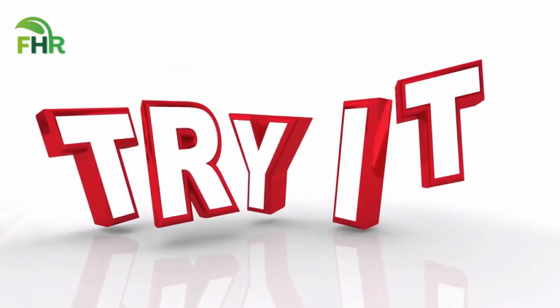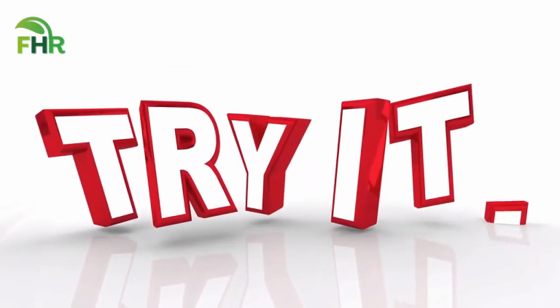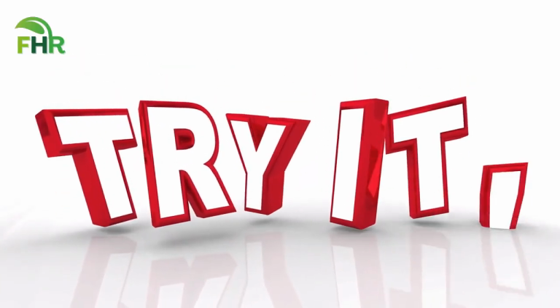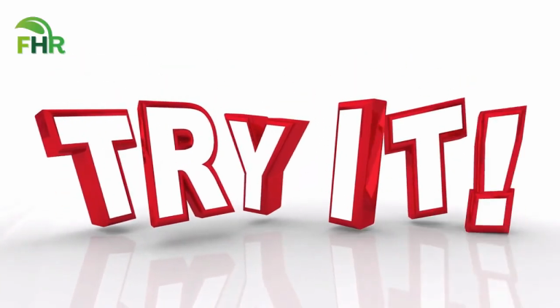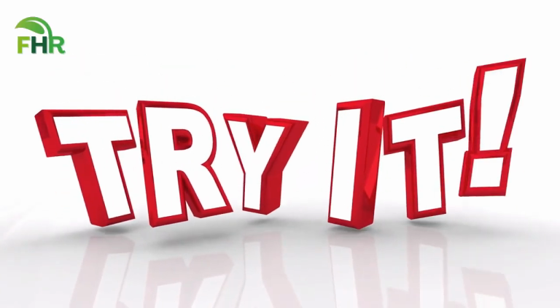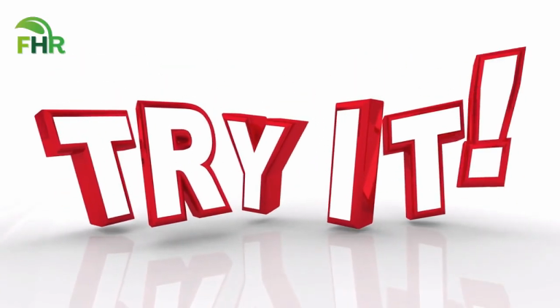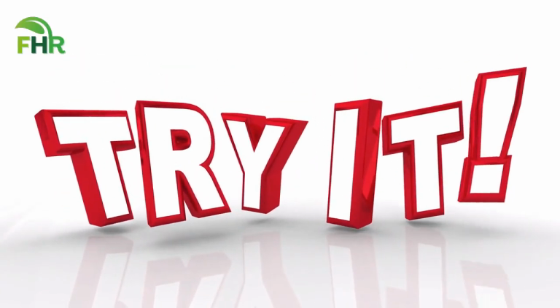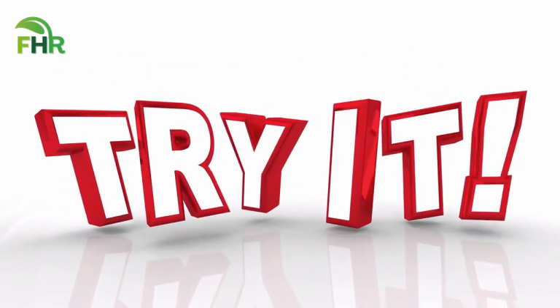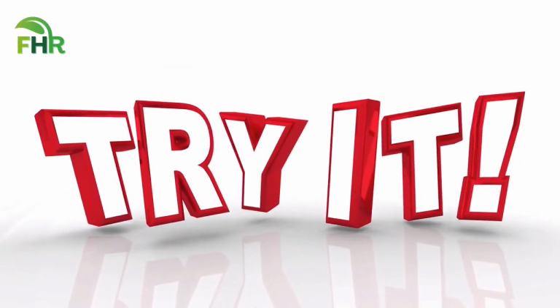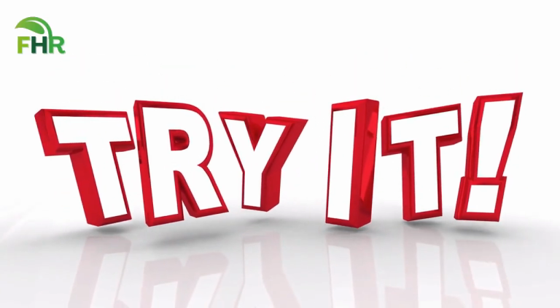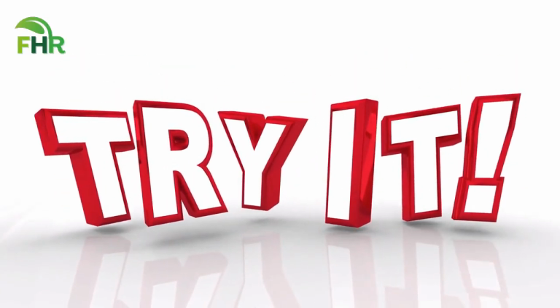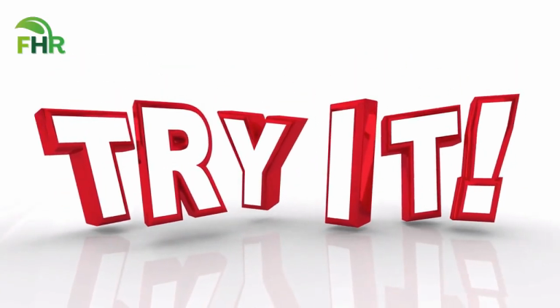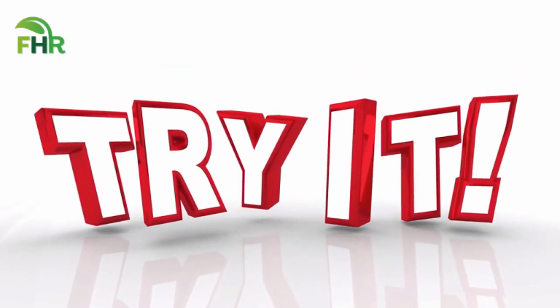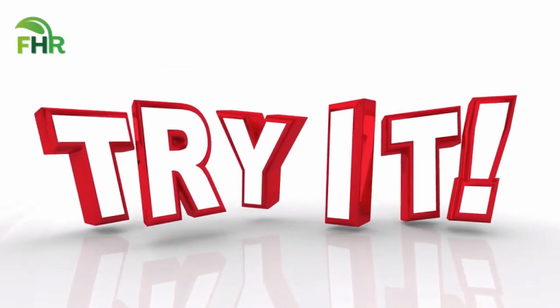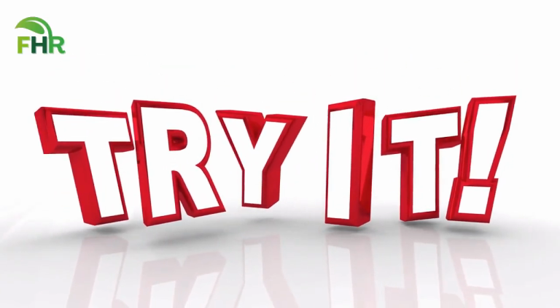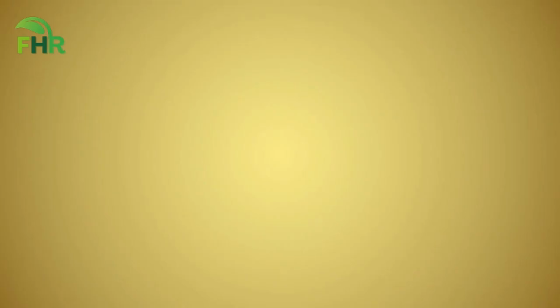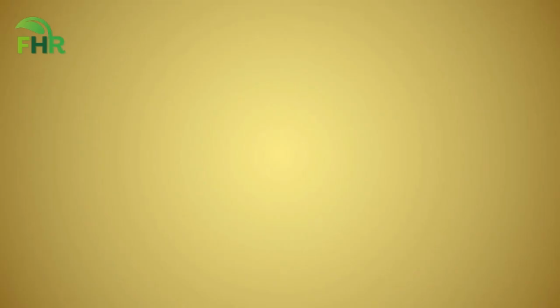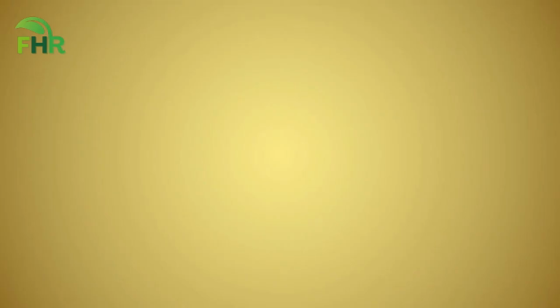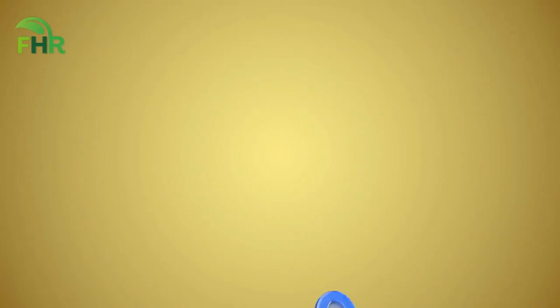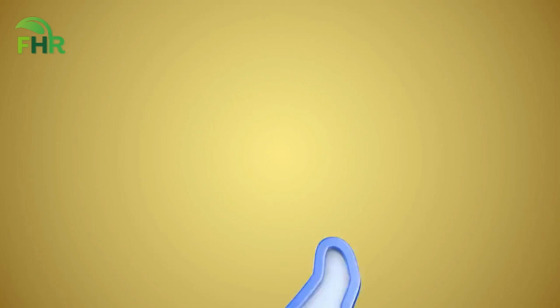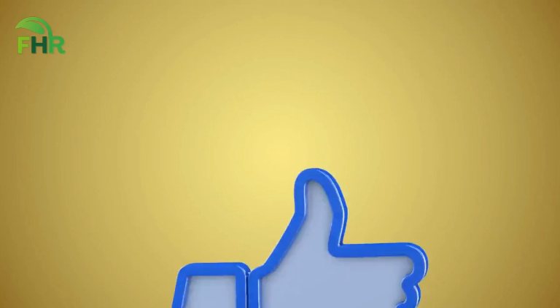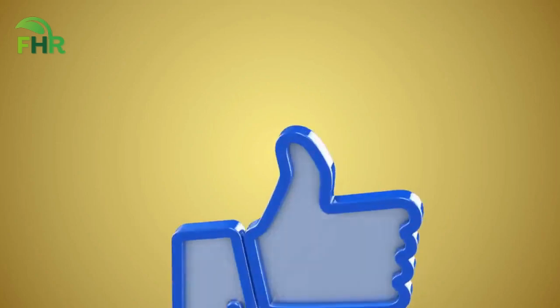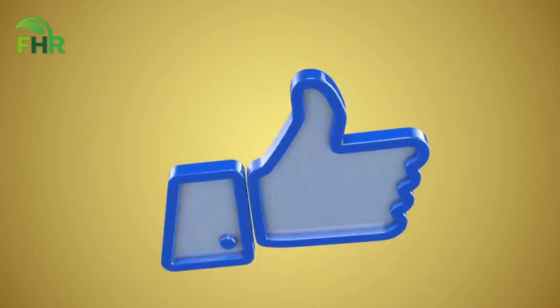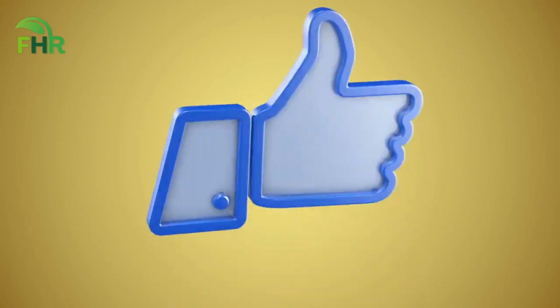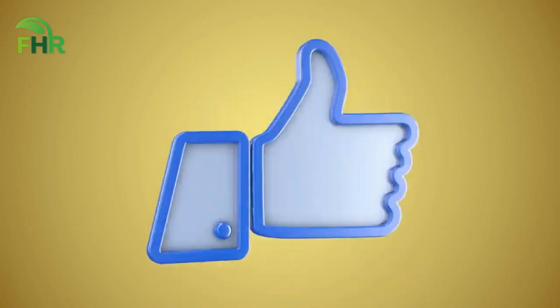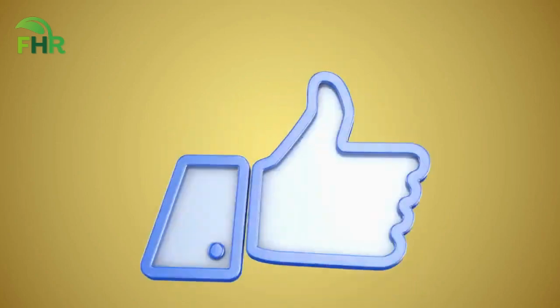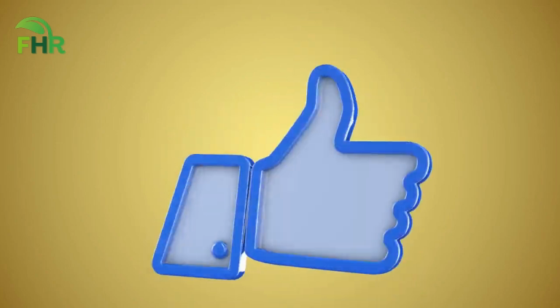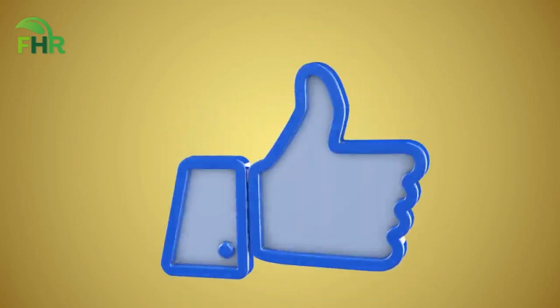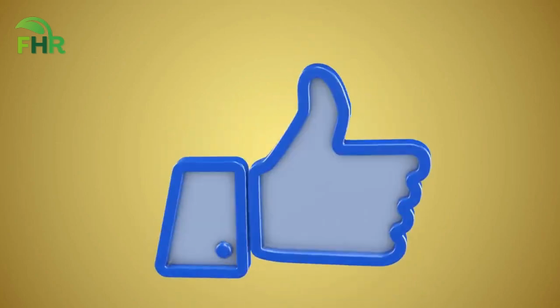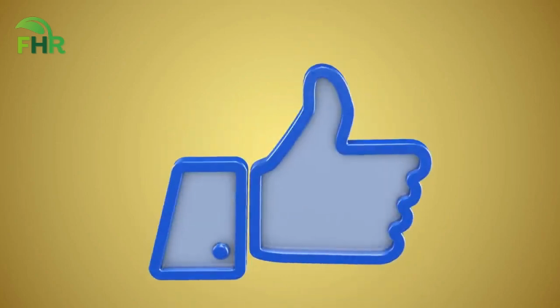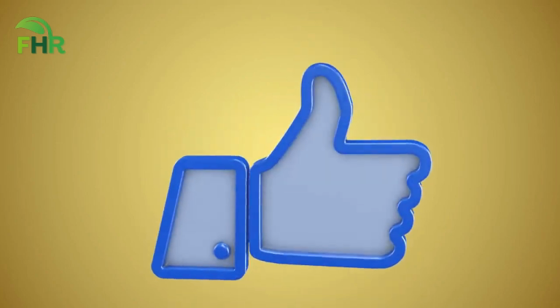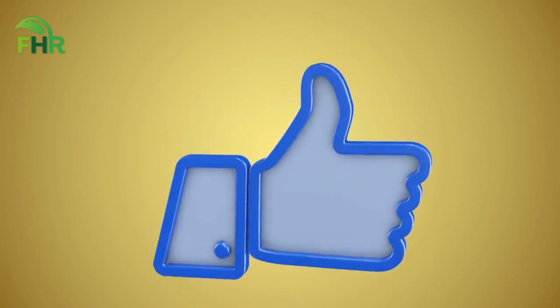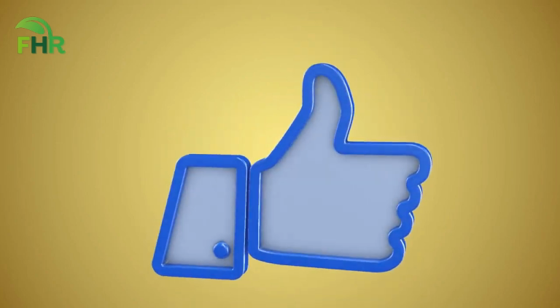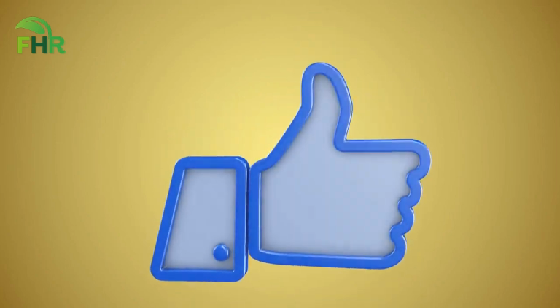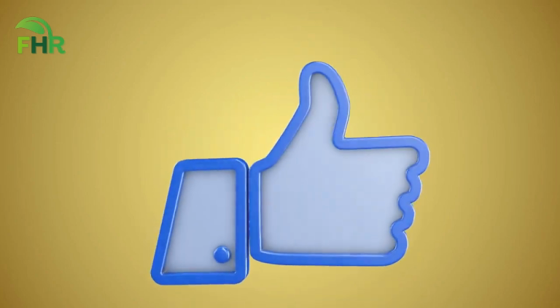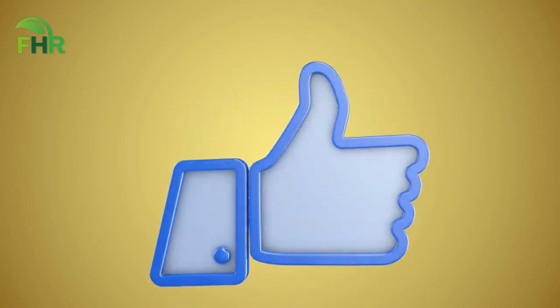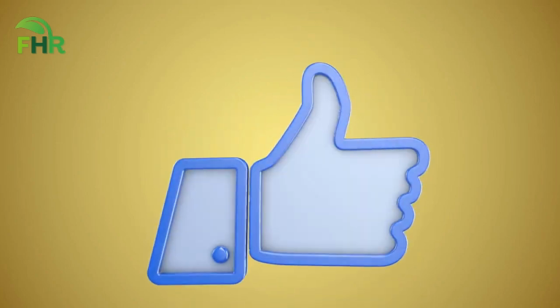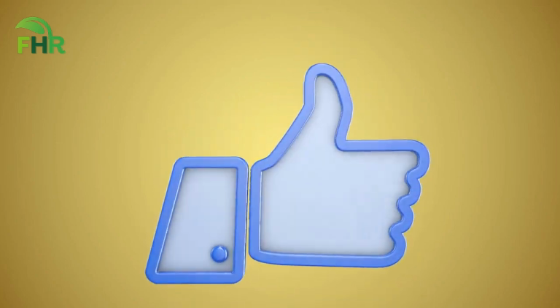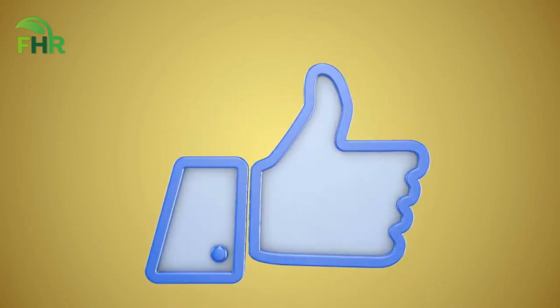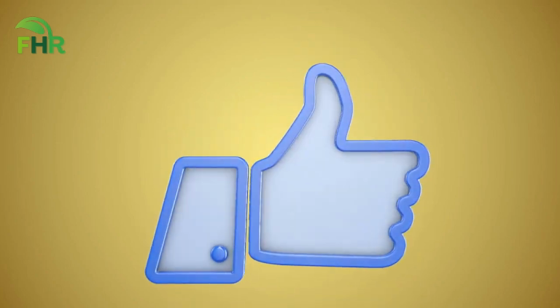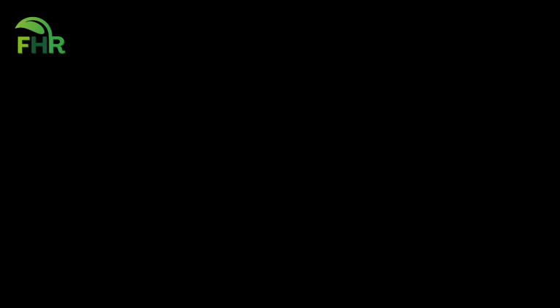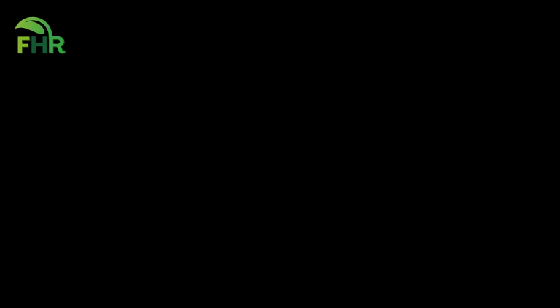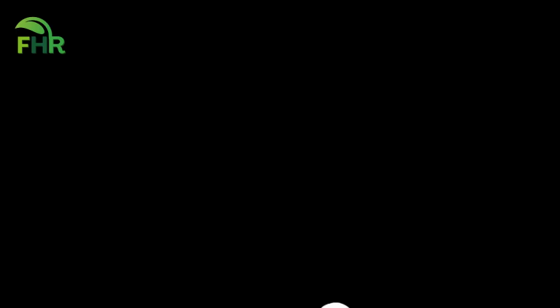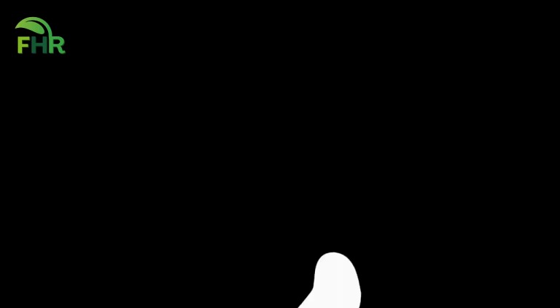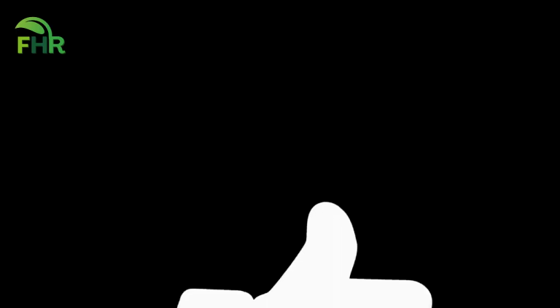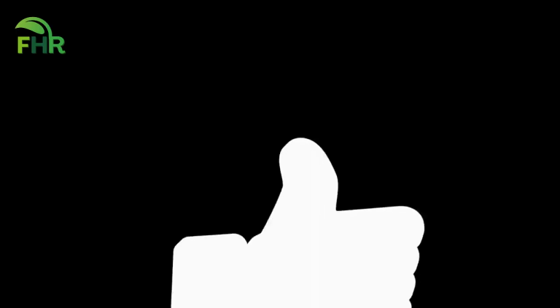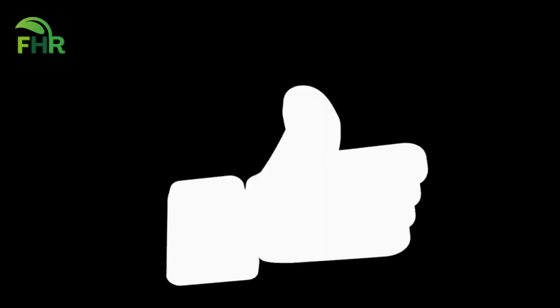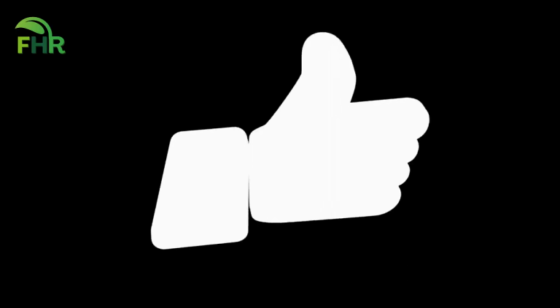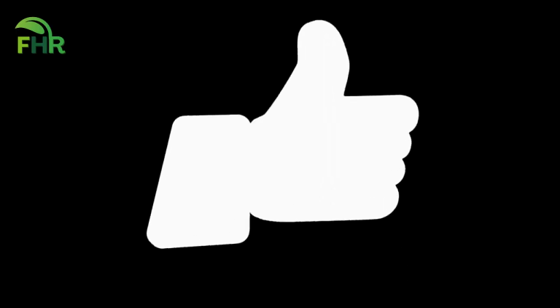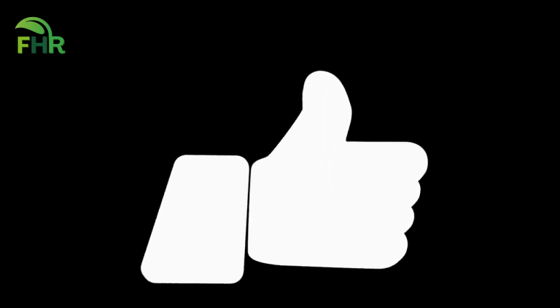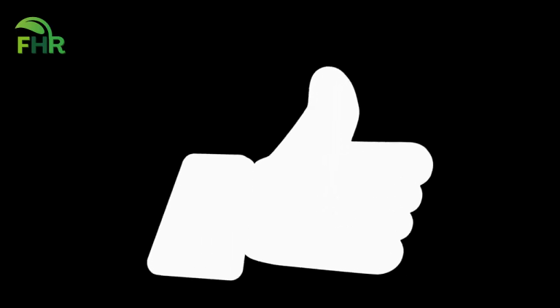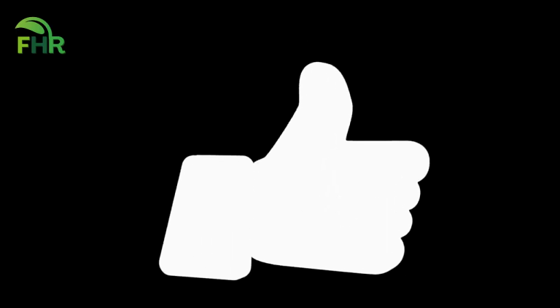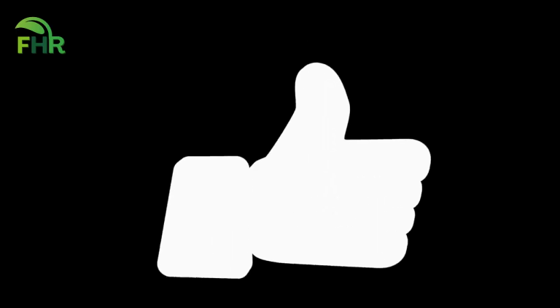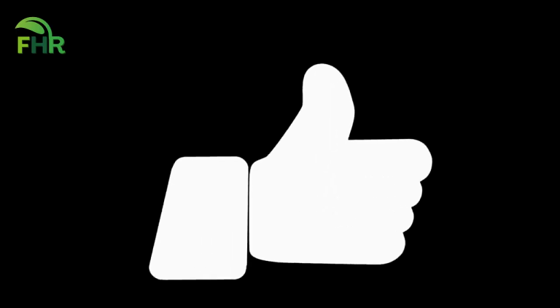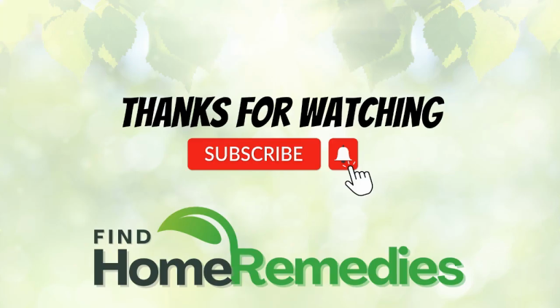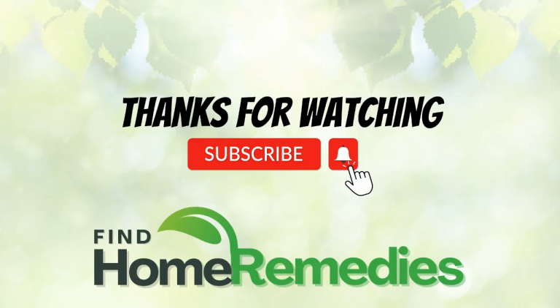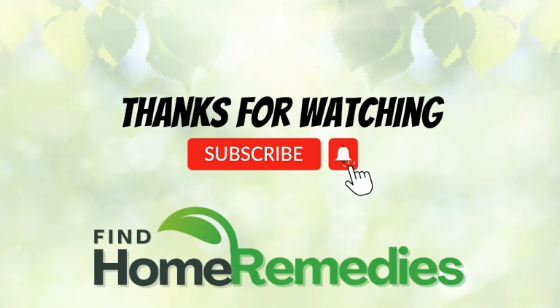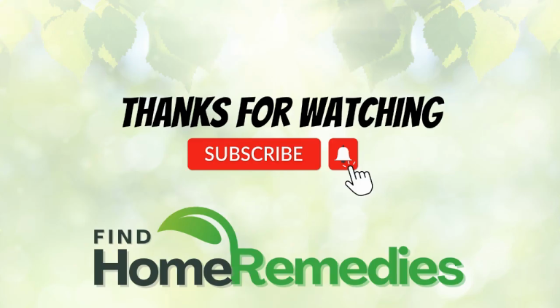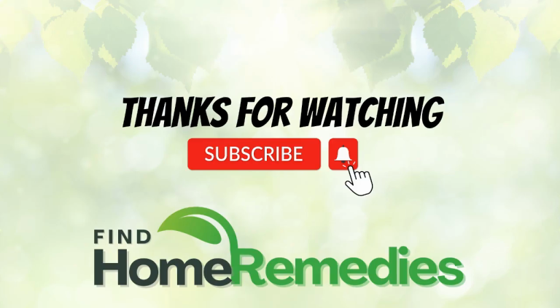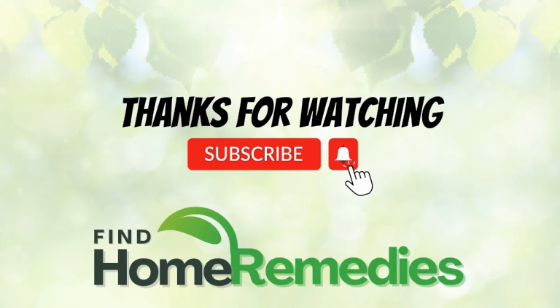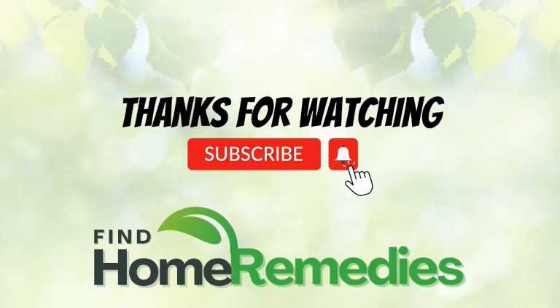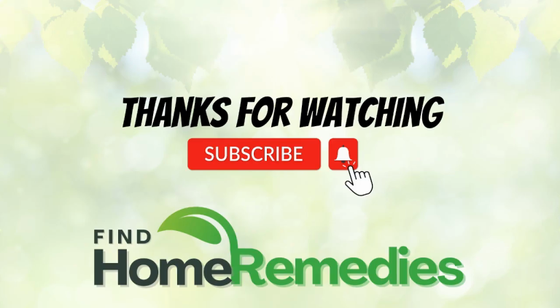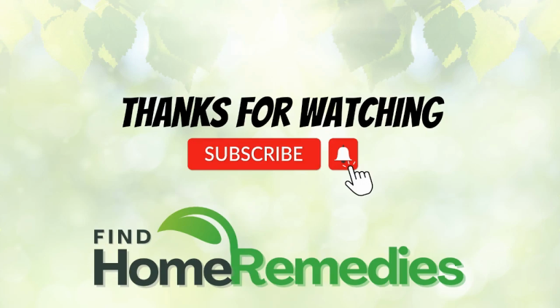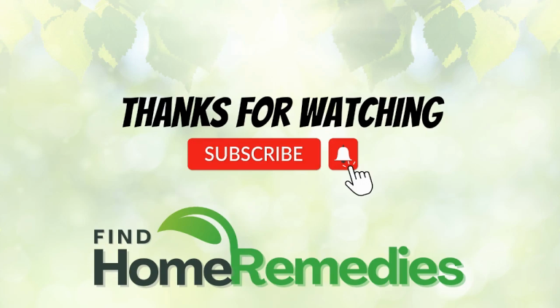Give it a try today. If you enjoyed this video, please click the like button below to let me know. Thanks for watching.